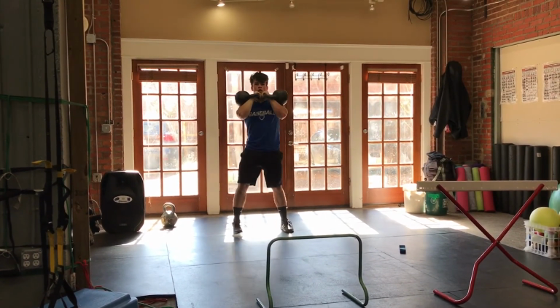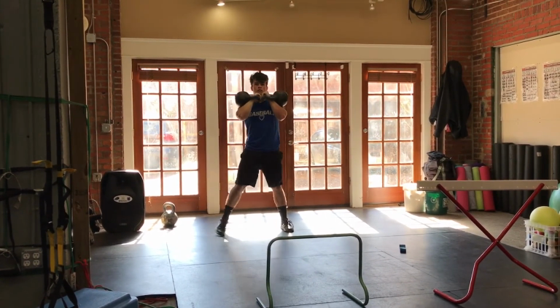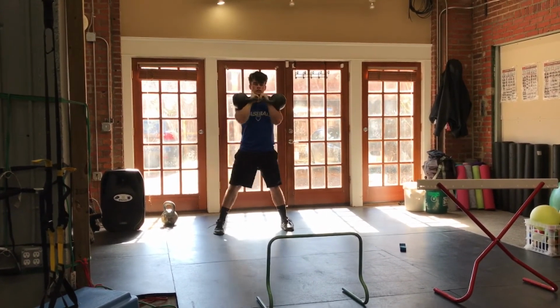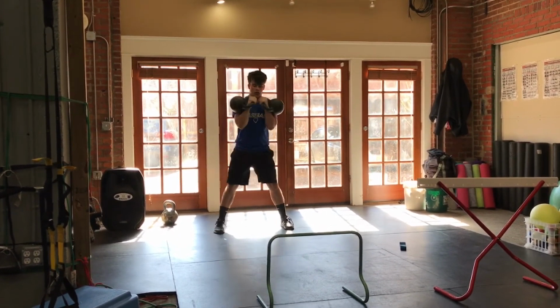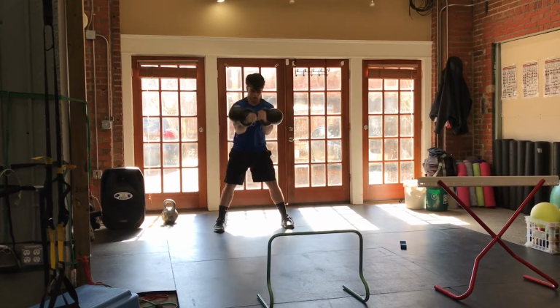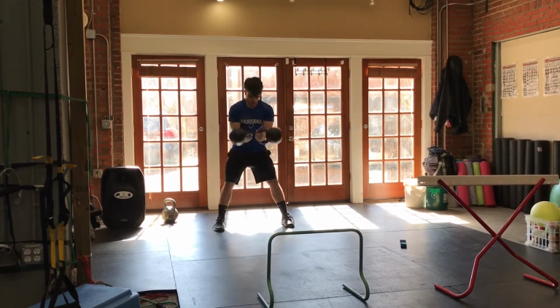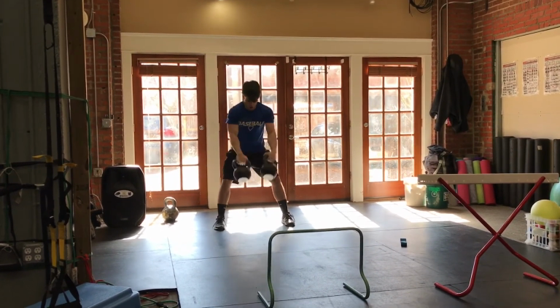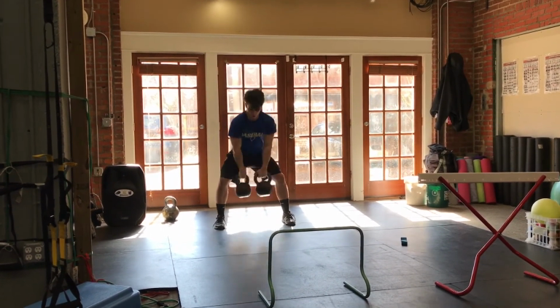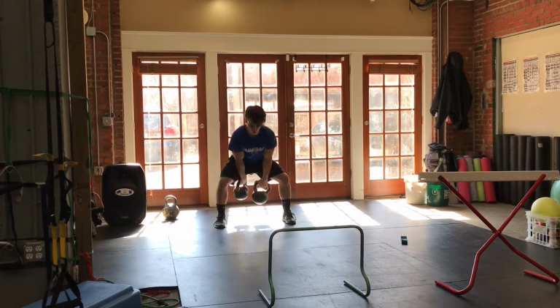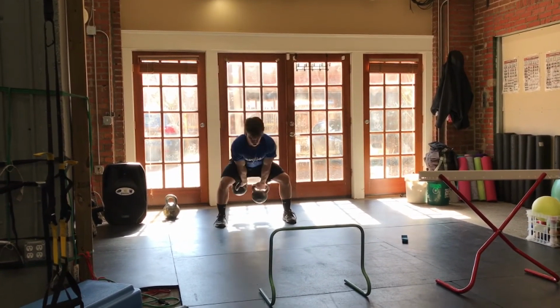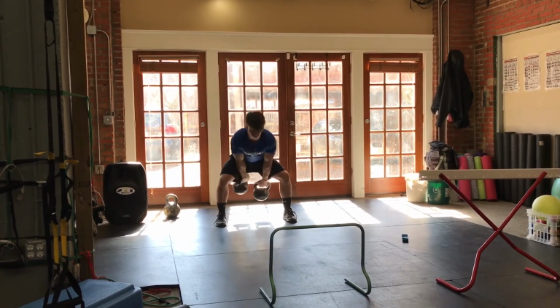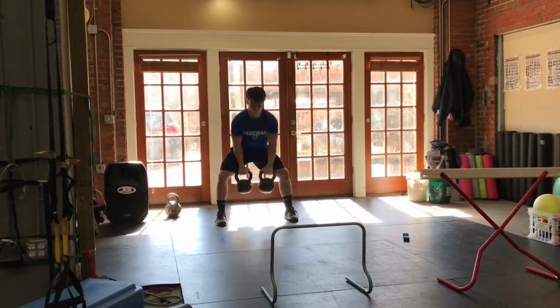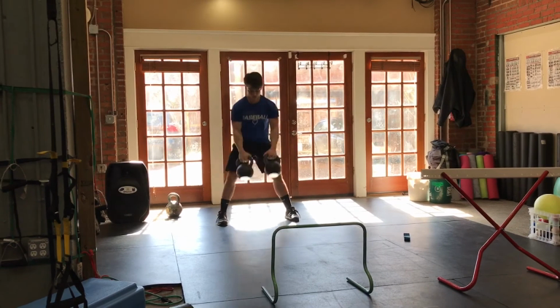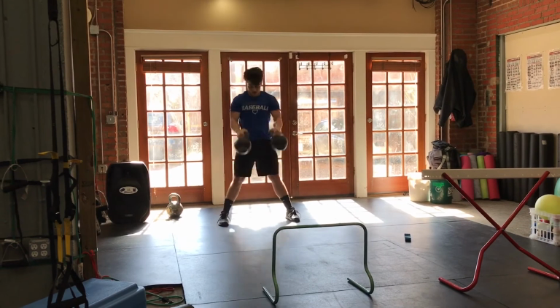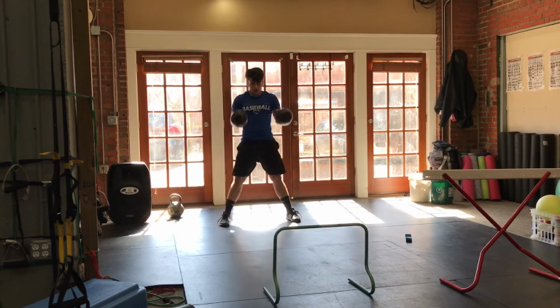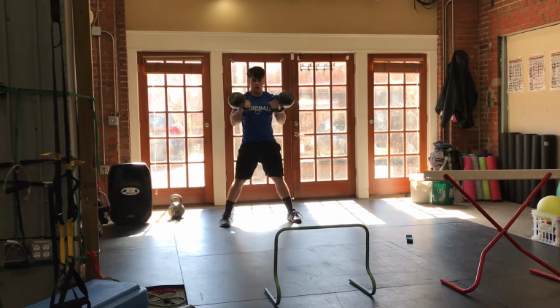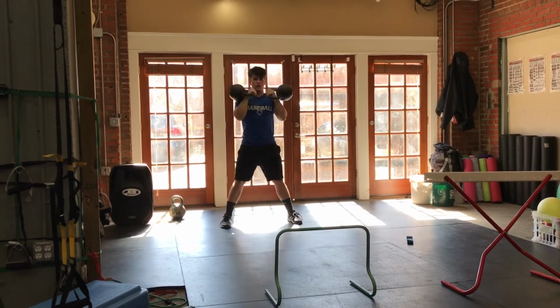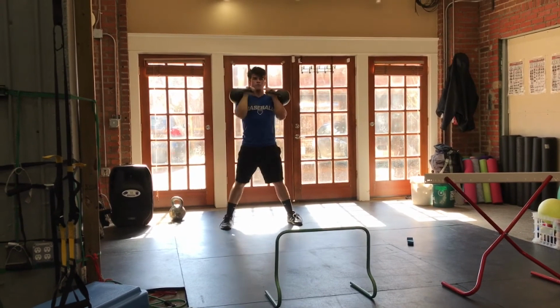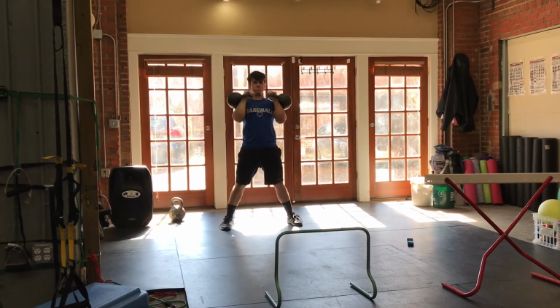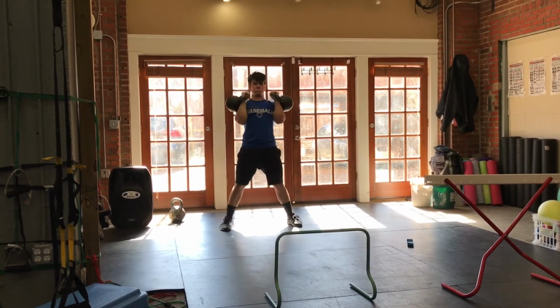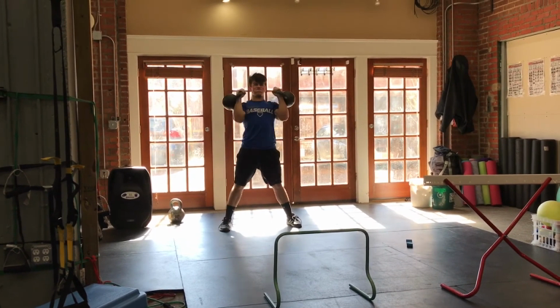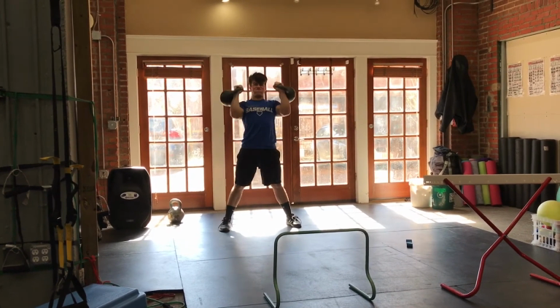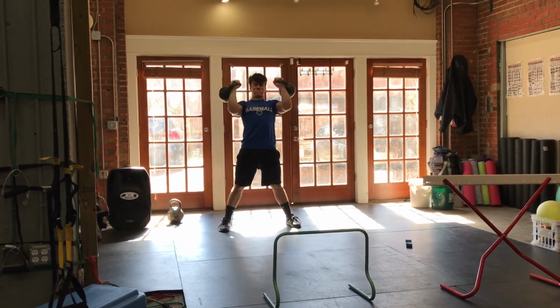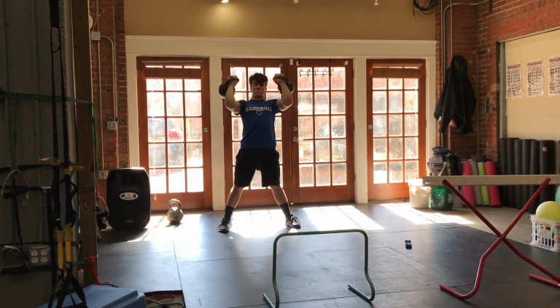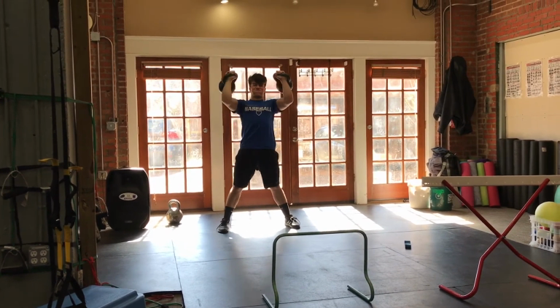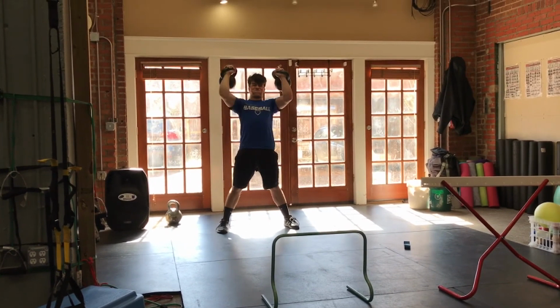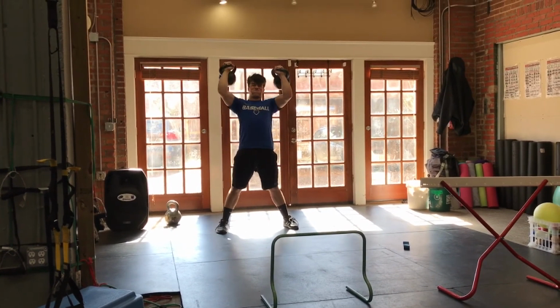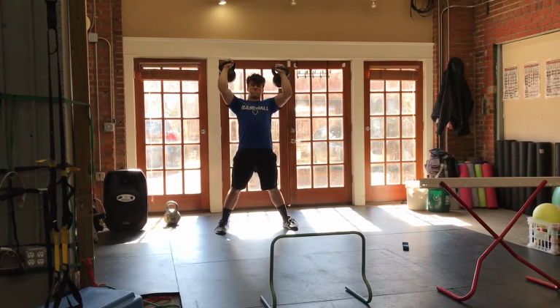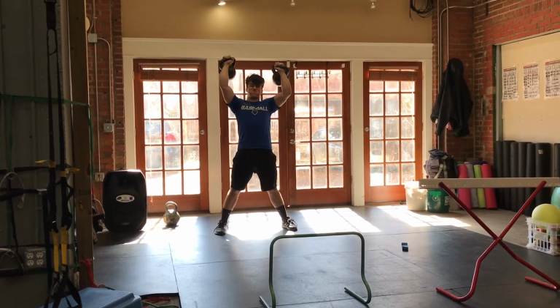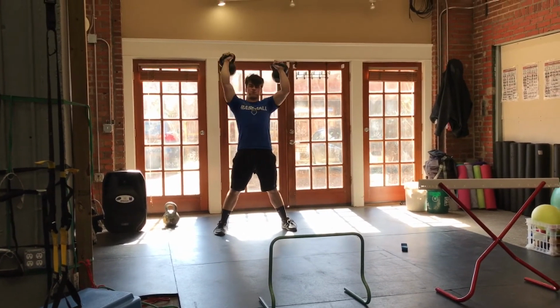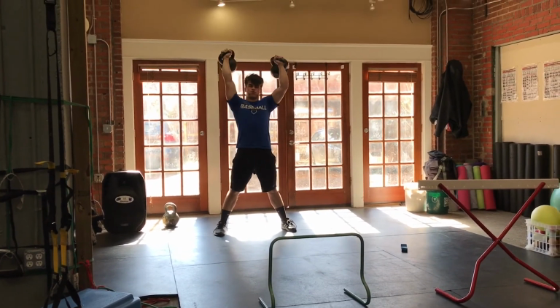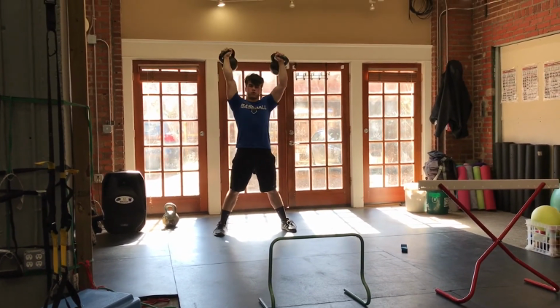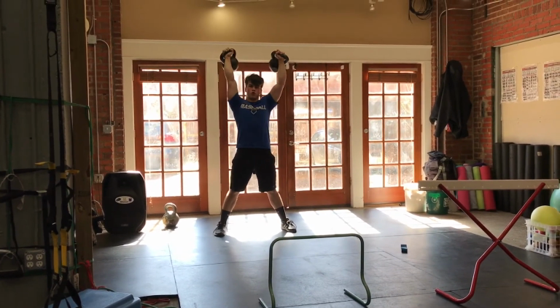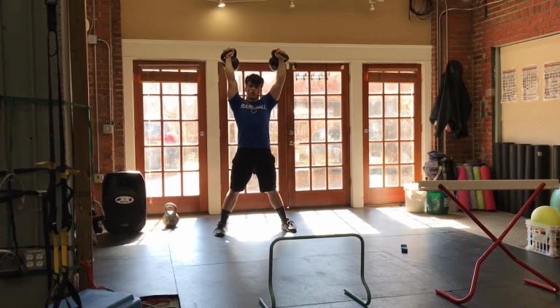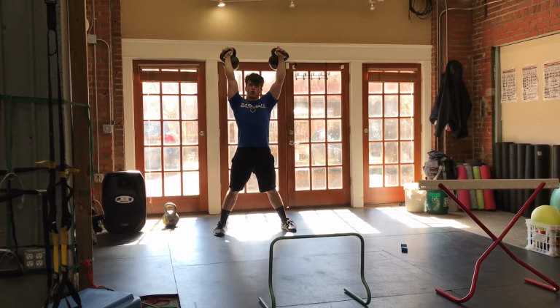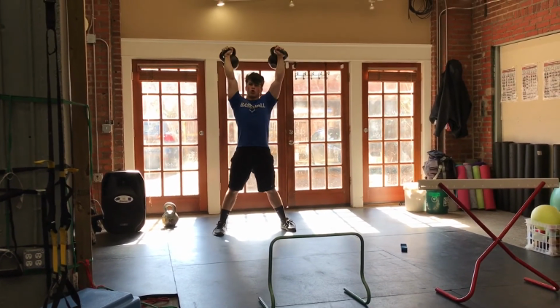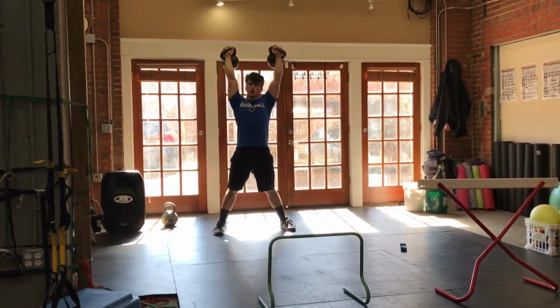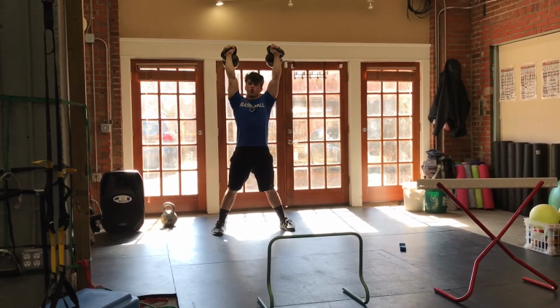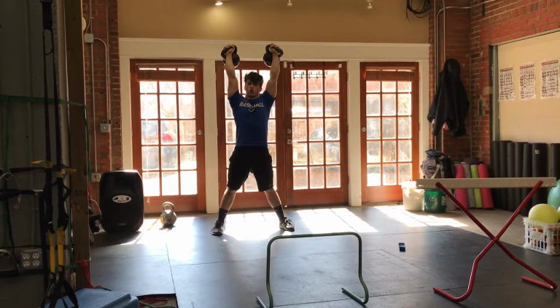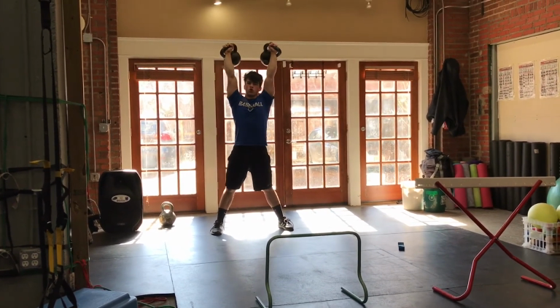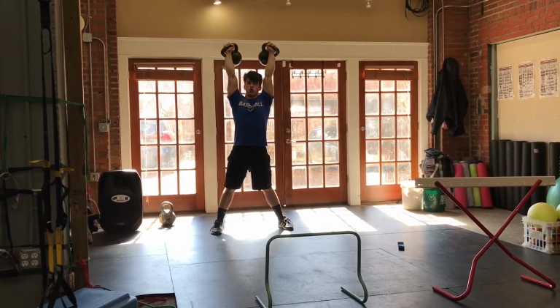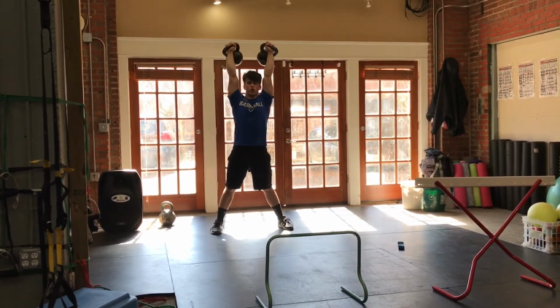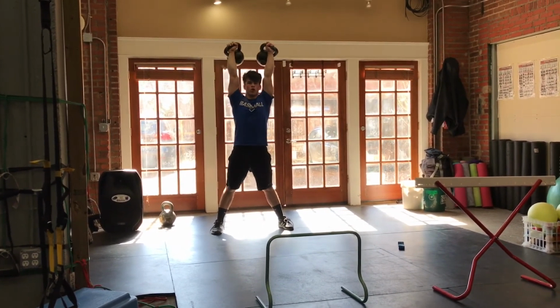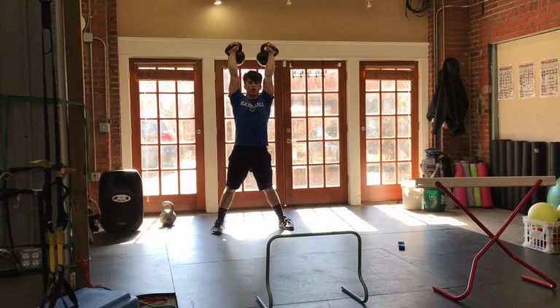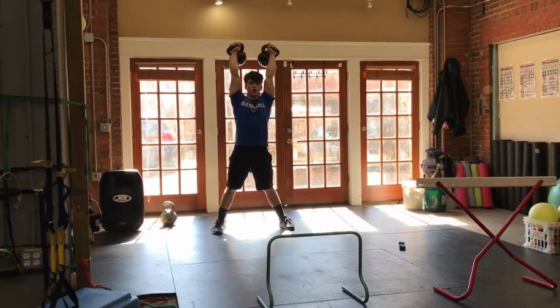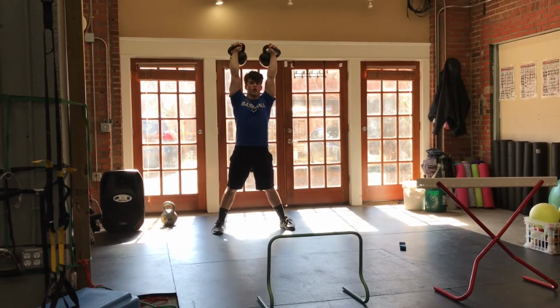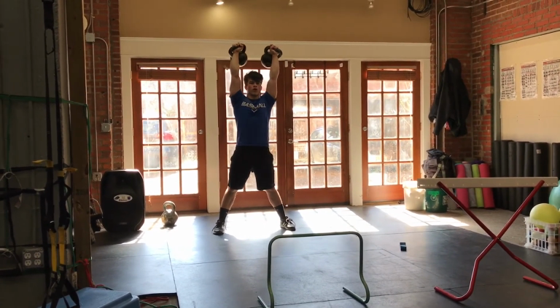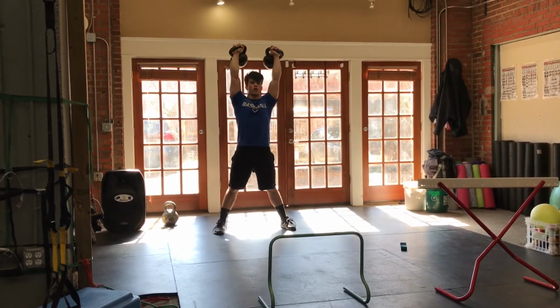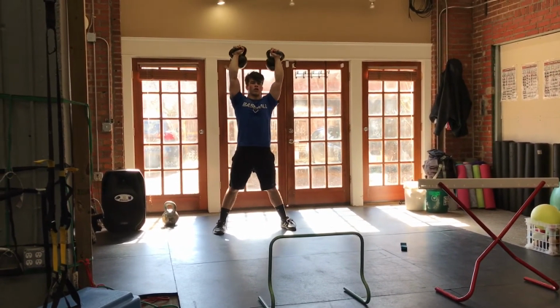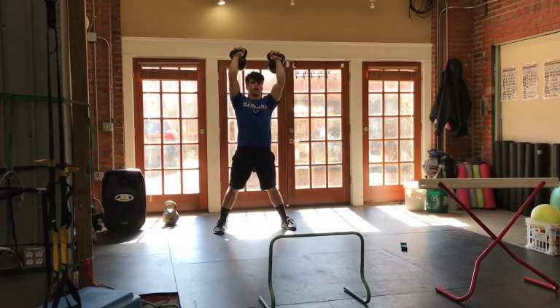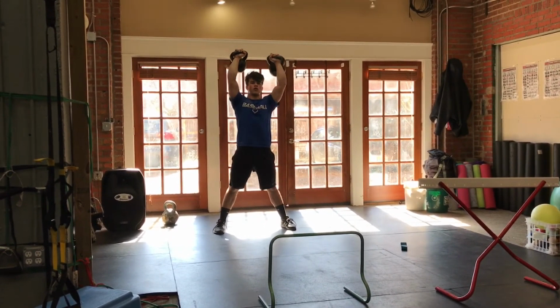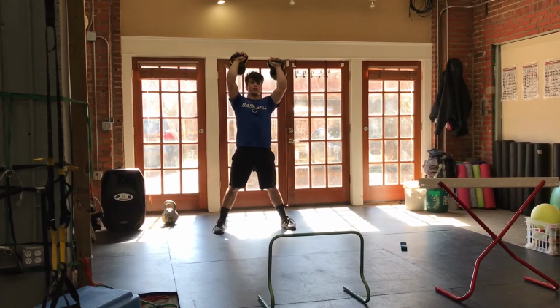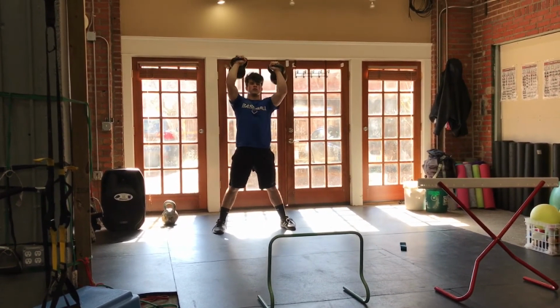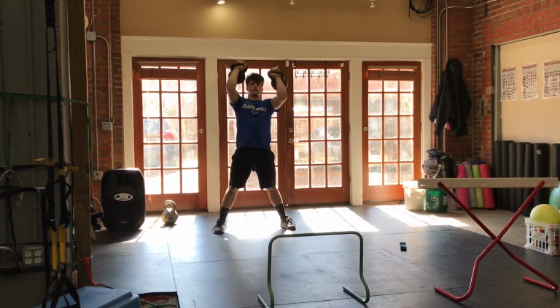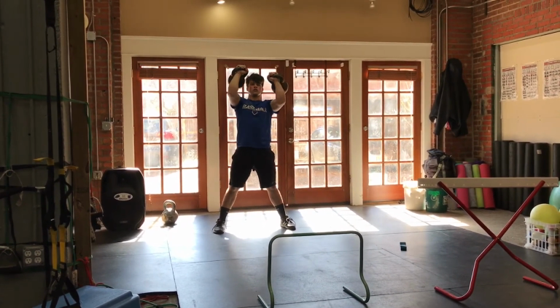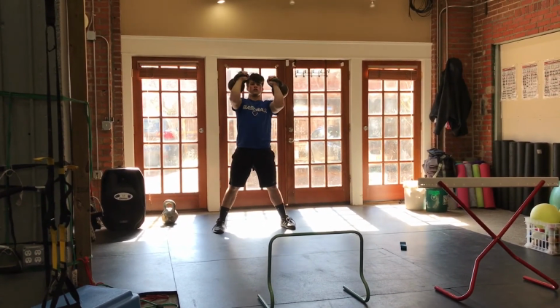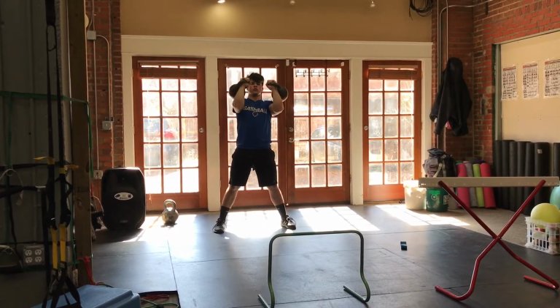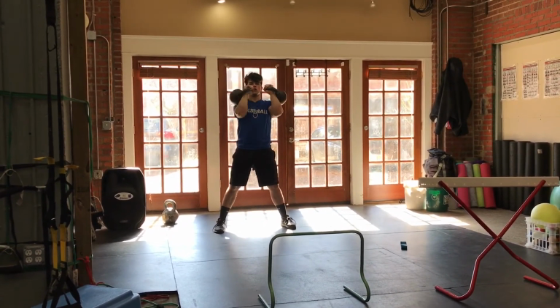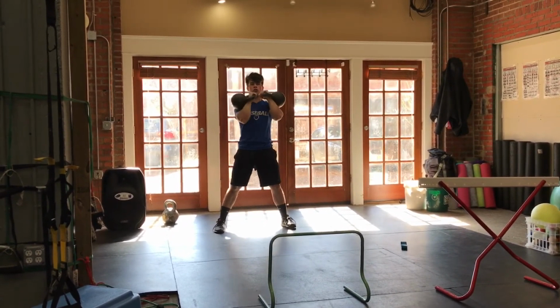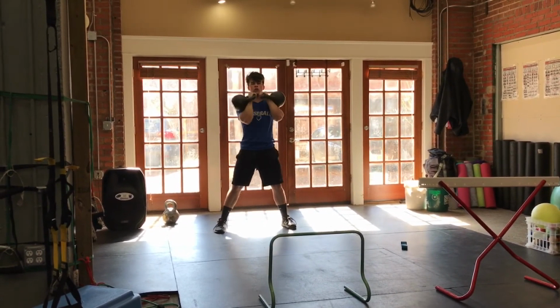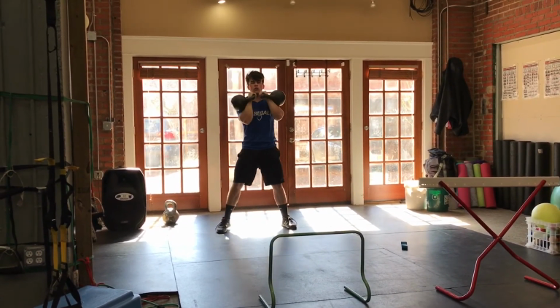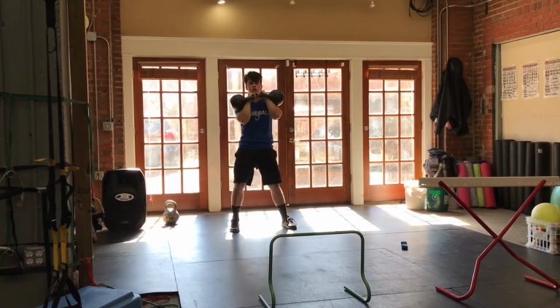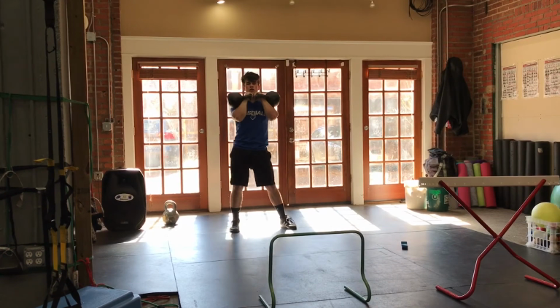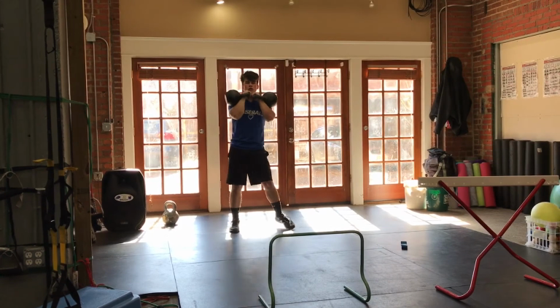Come on. Let's go. Quick hips, quick hands. Squeeze and press. Get them up. Come on. Finish it off.